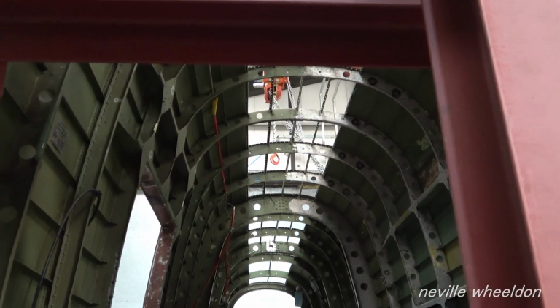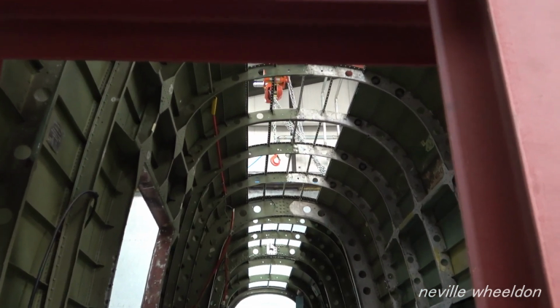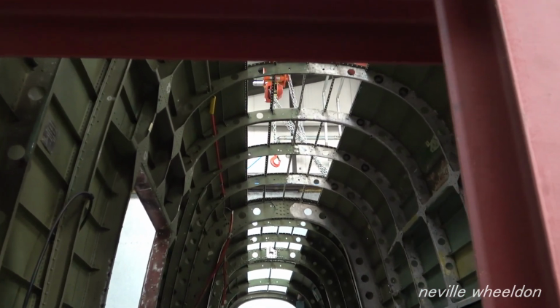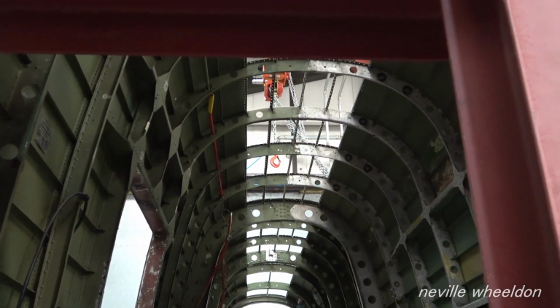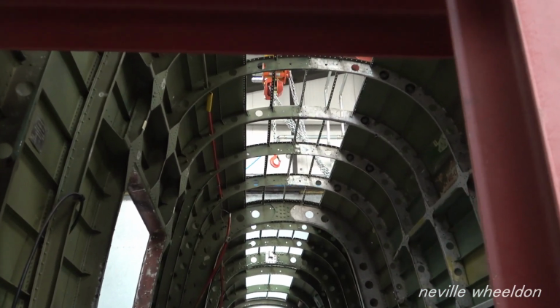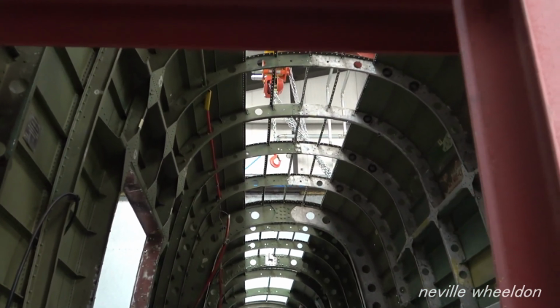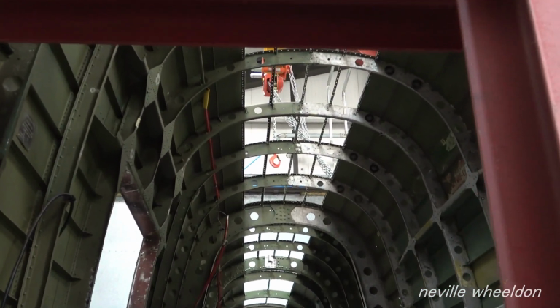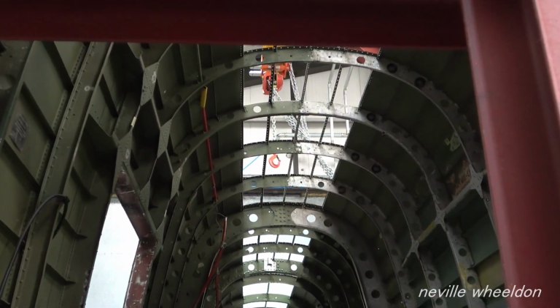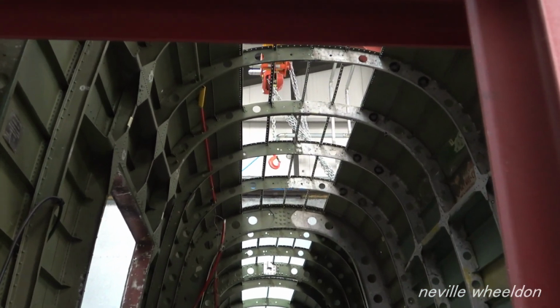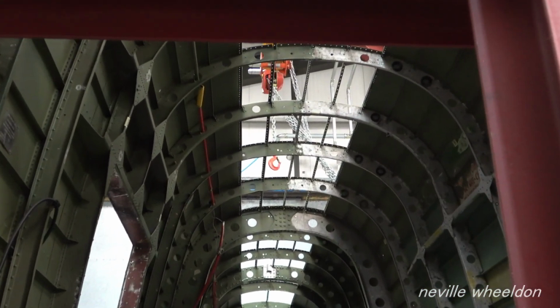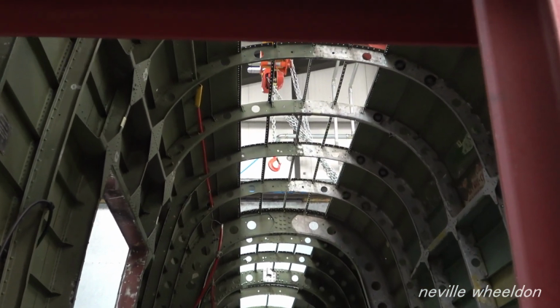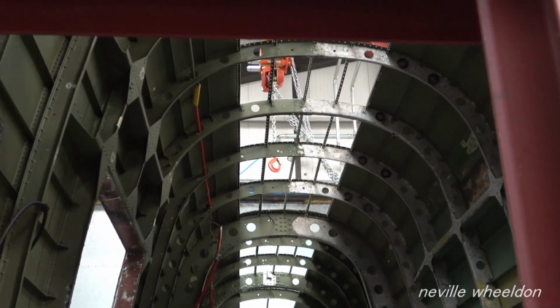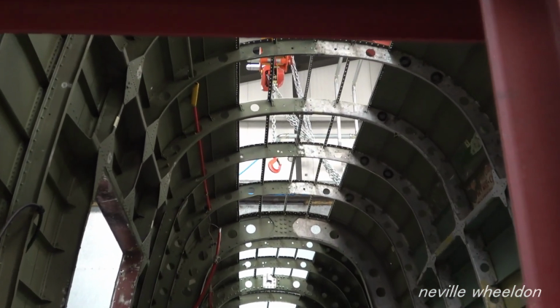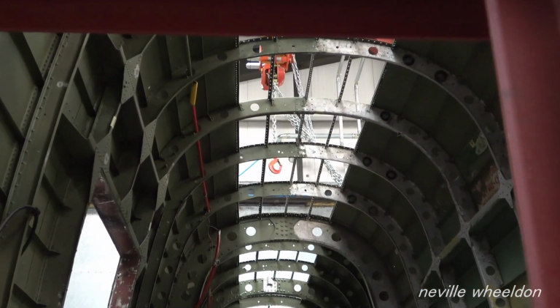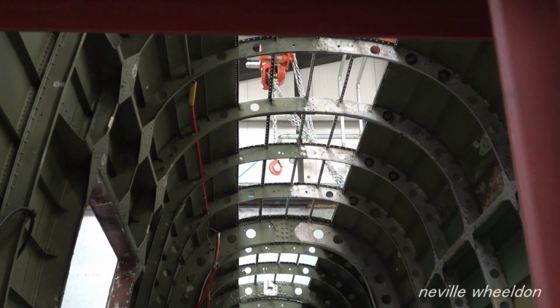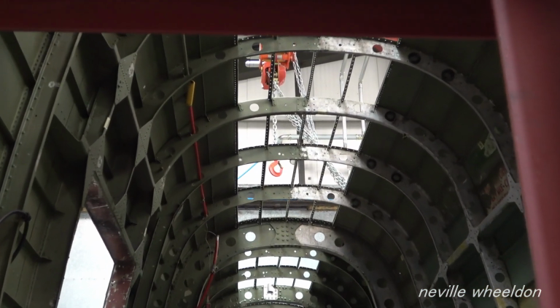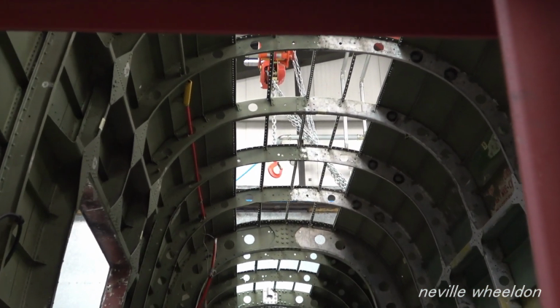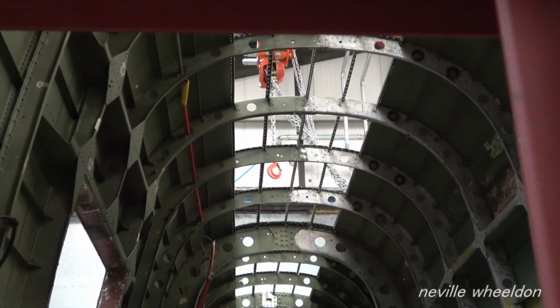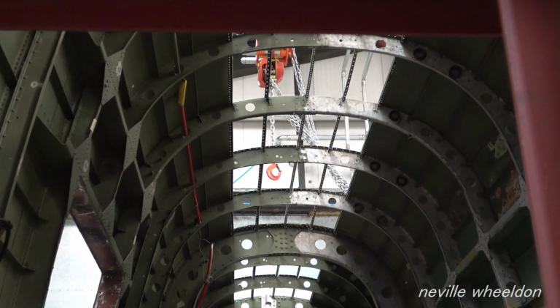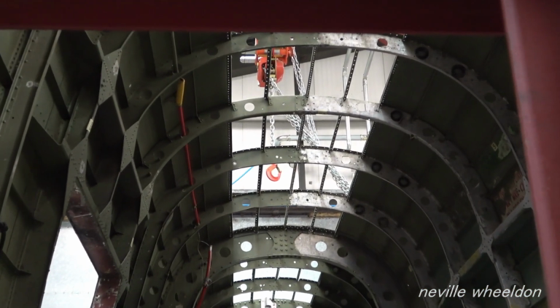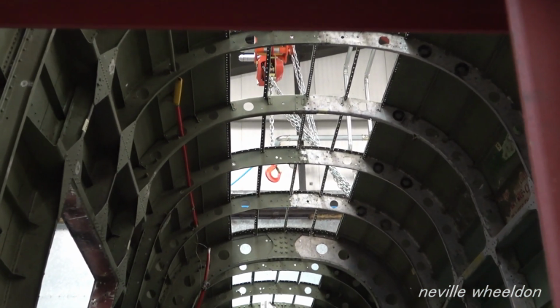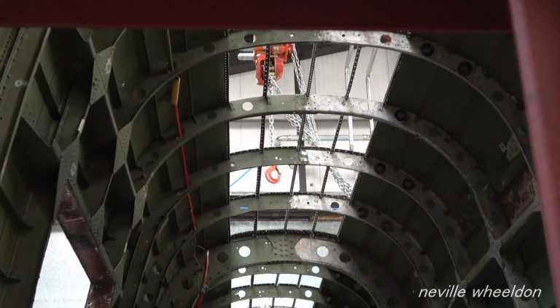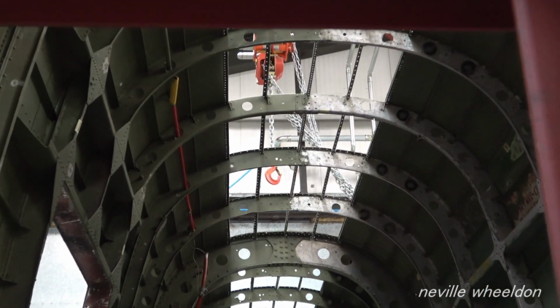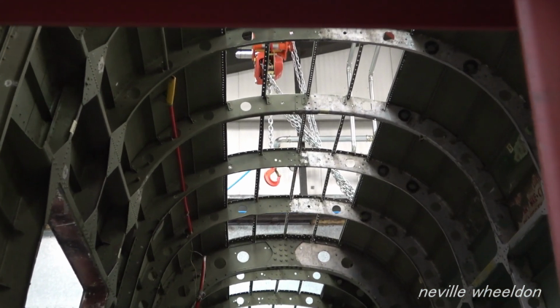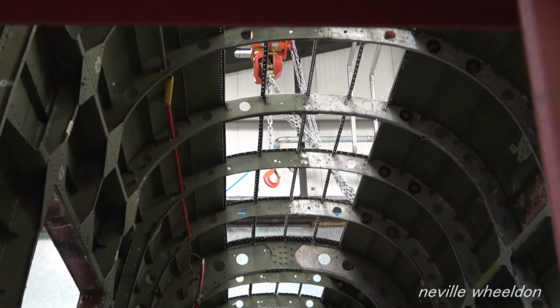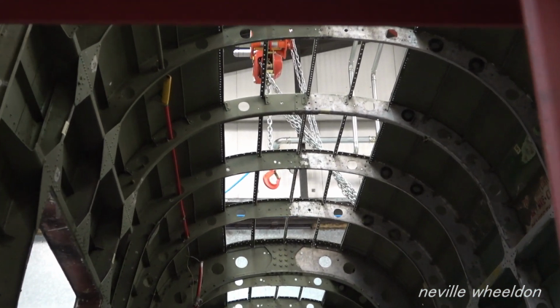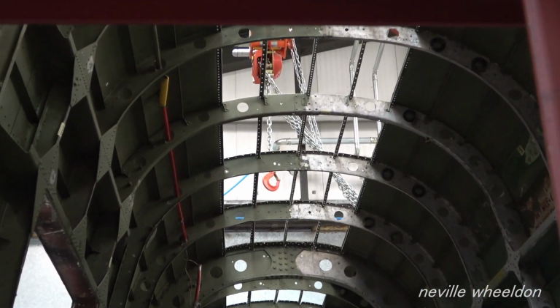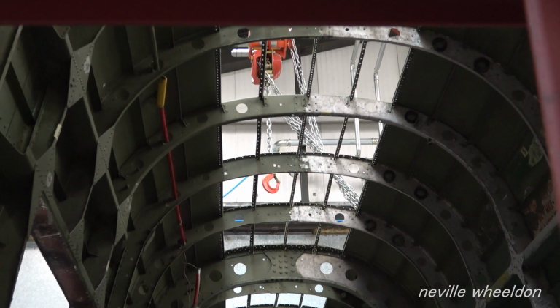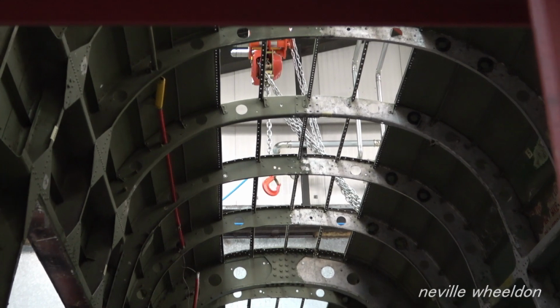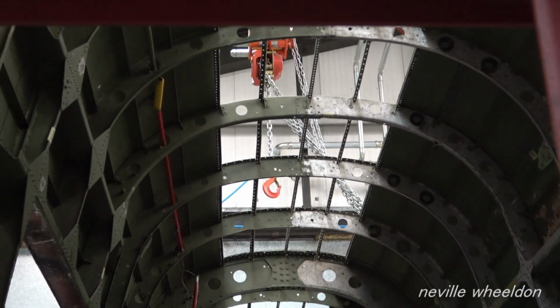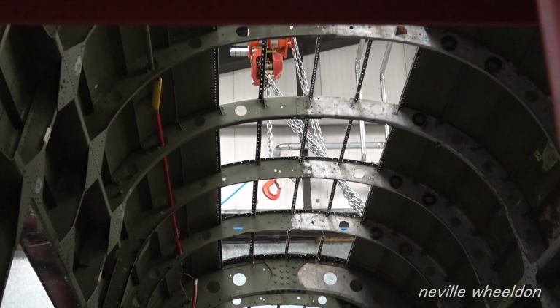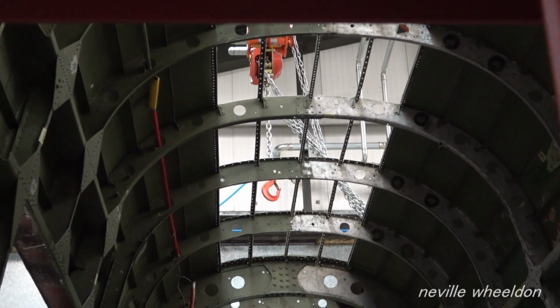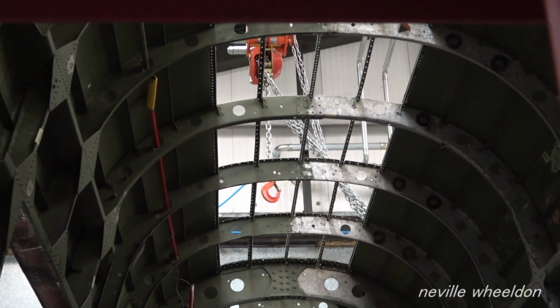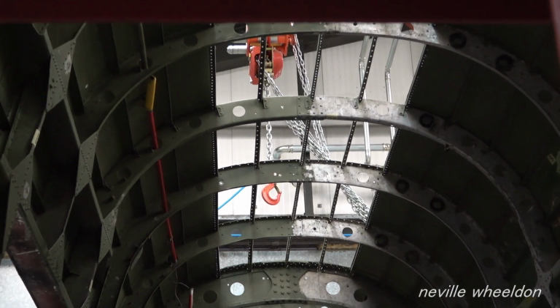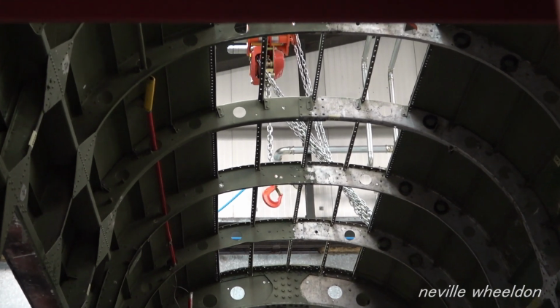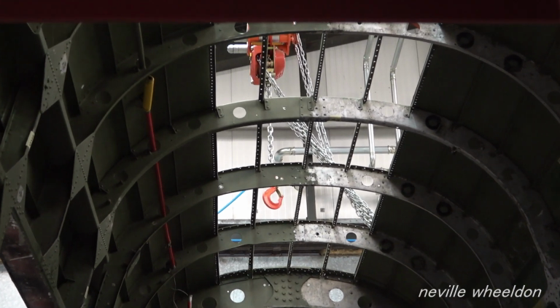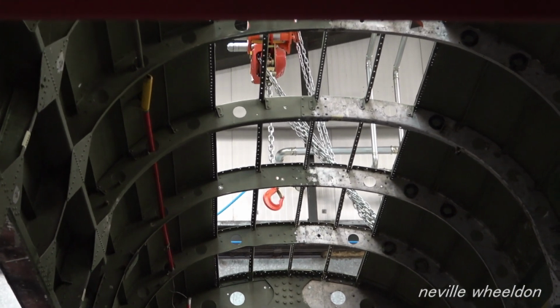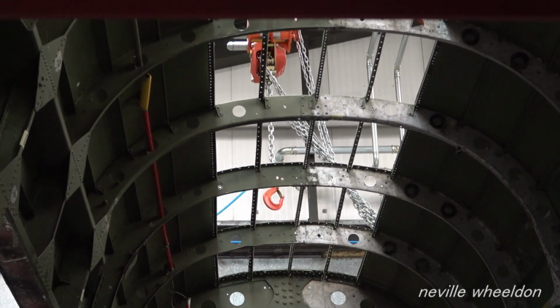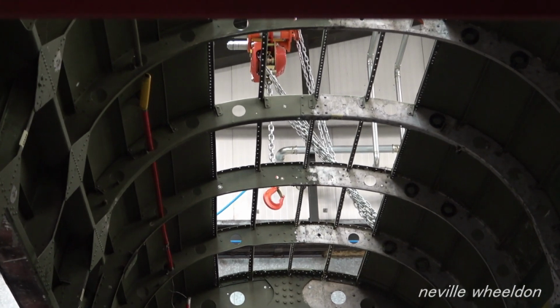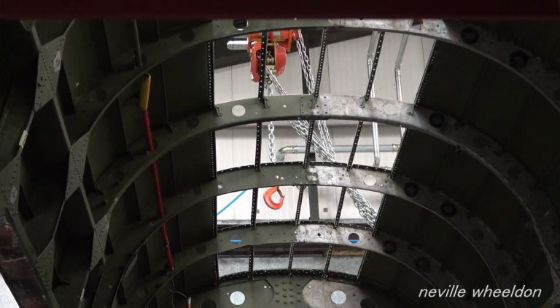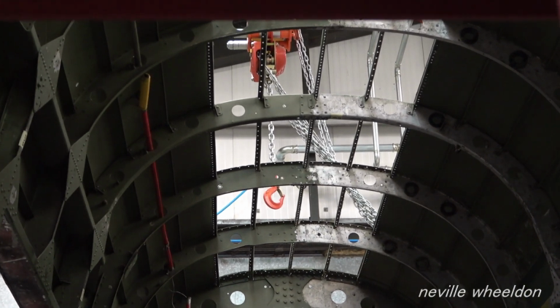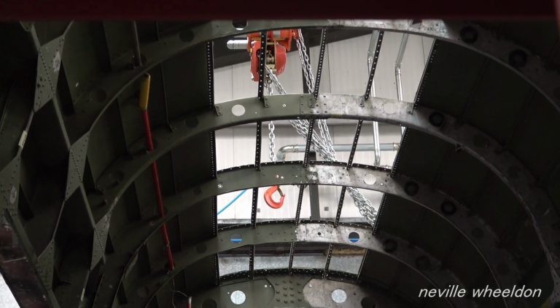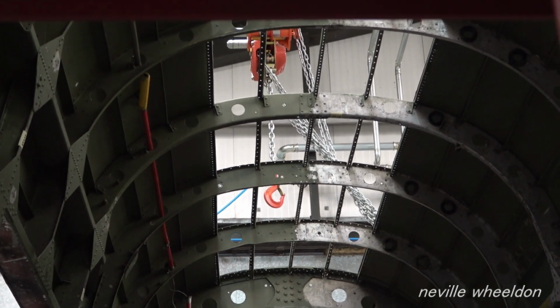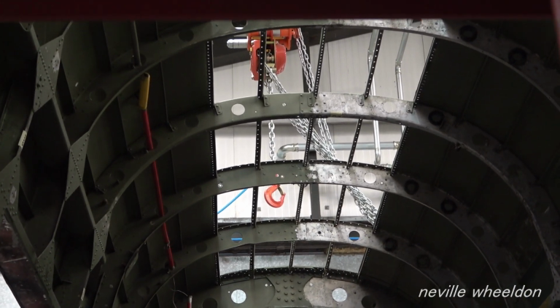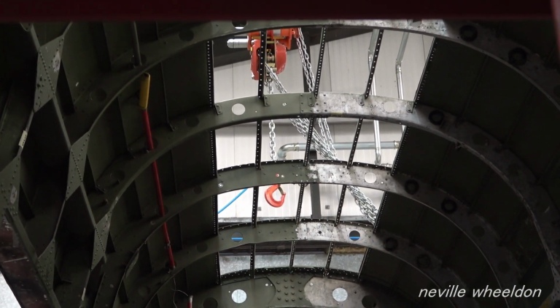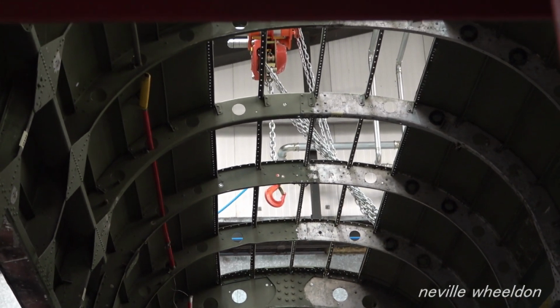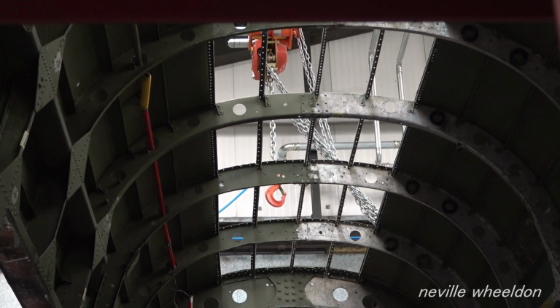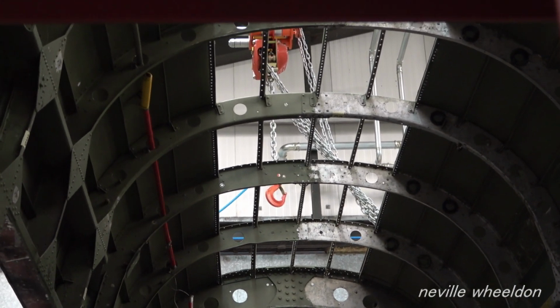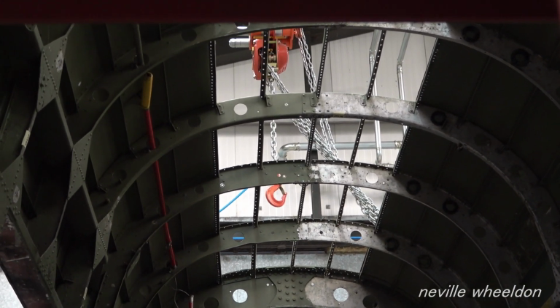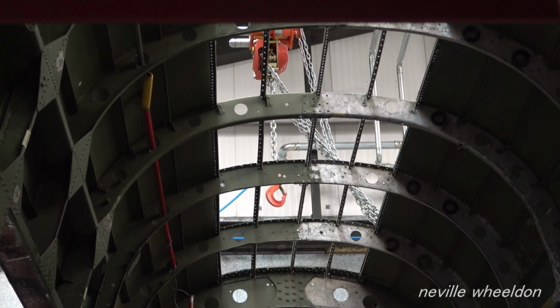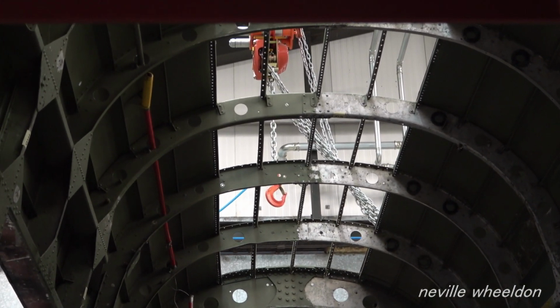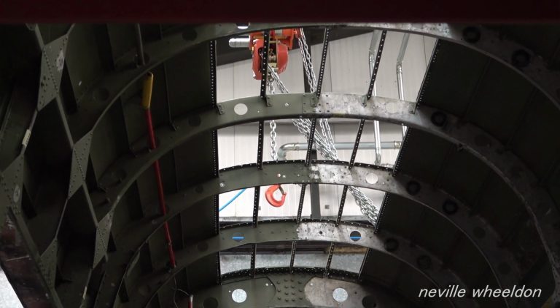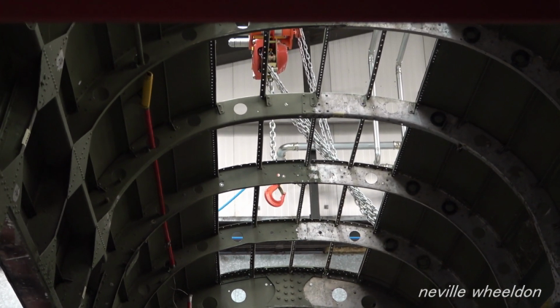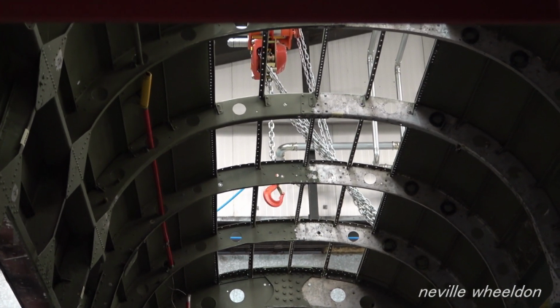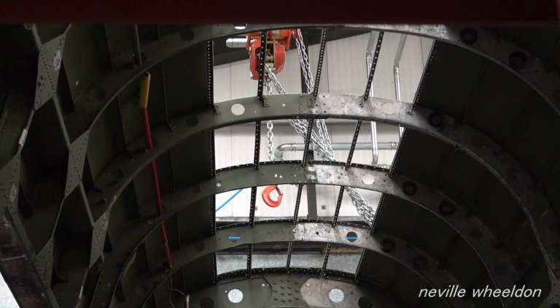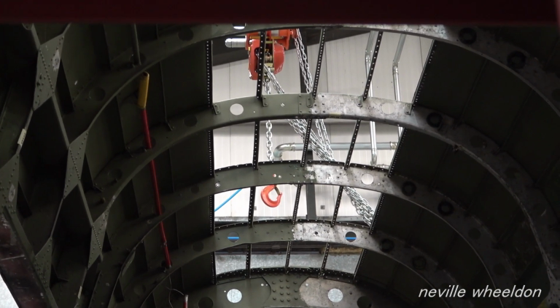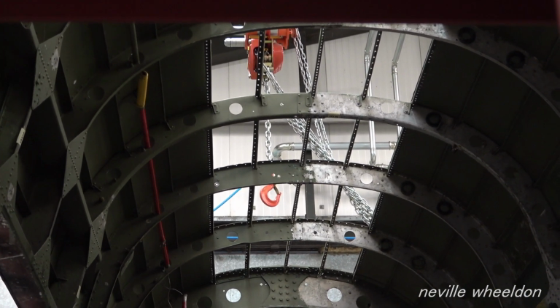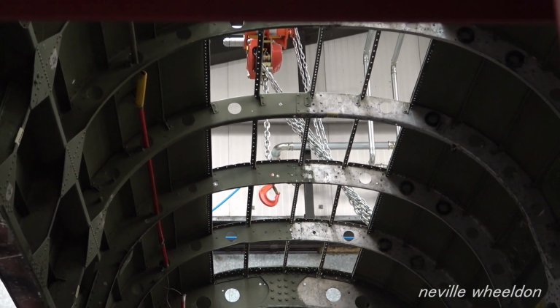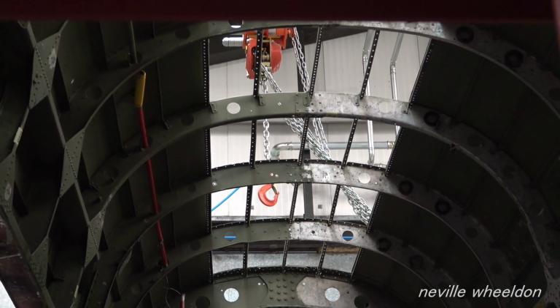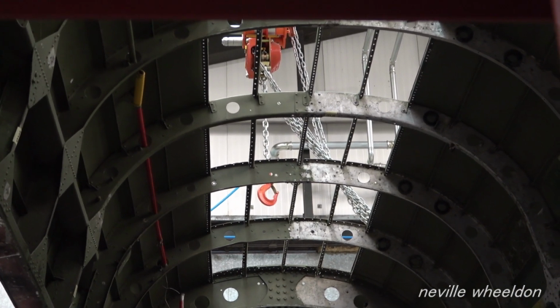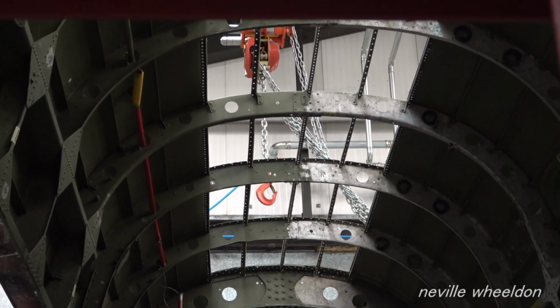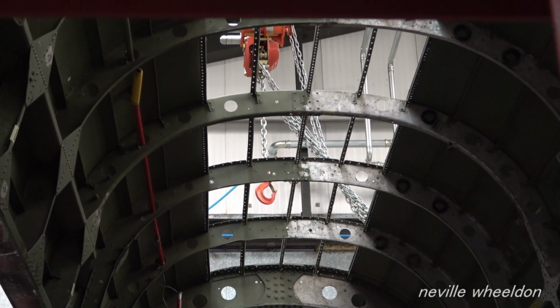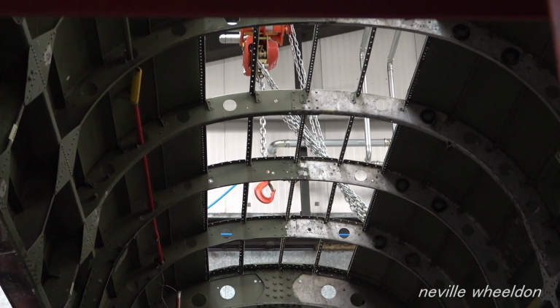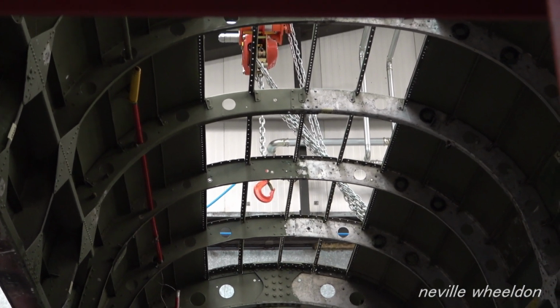Work cannot proceed on the rear fuselage of NX611 until they receive the upgrade for the jig.